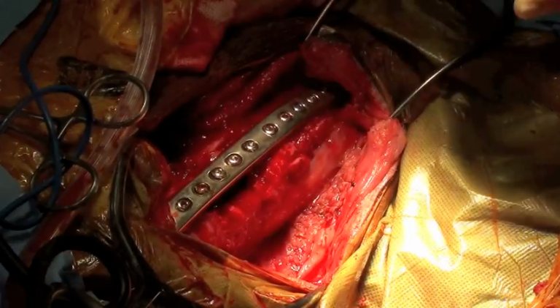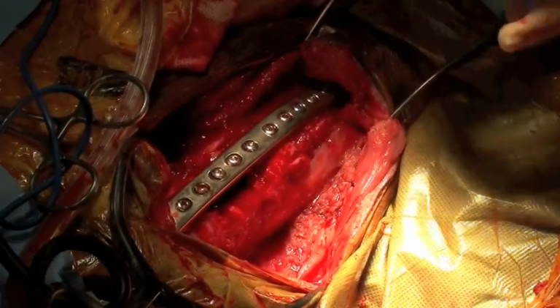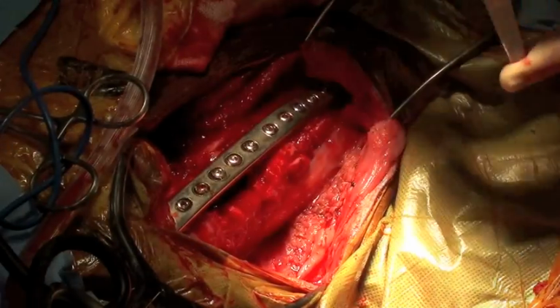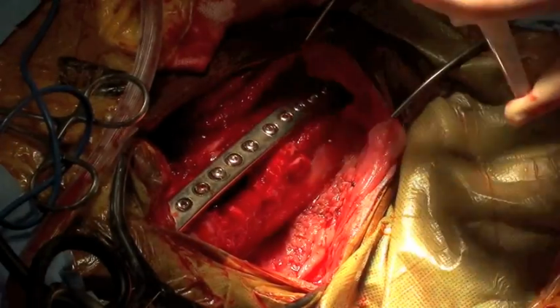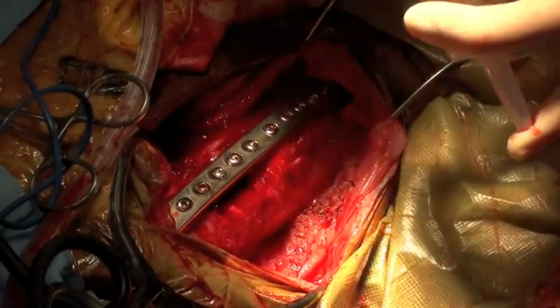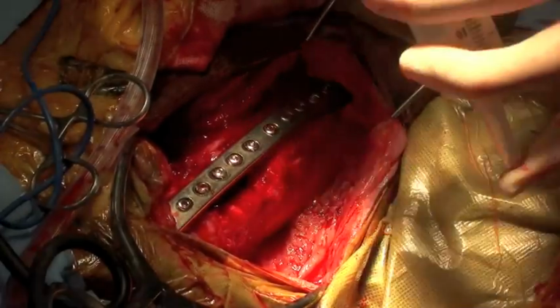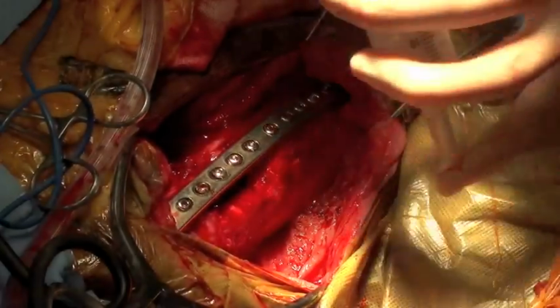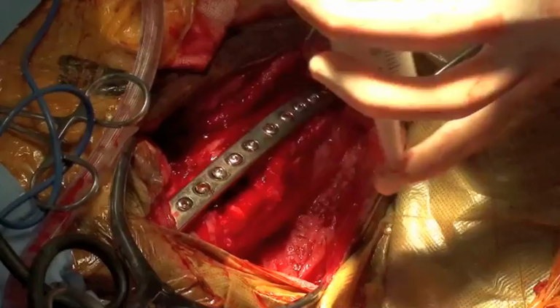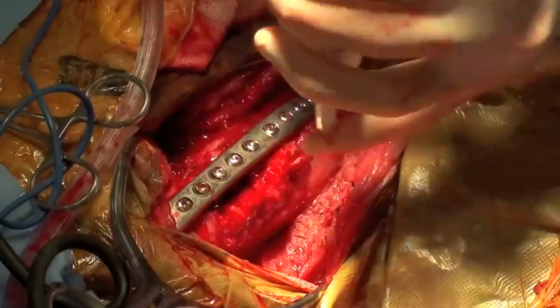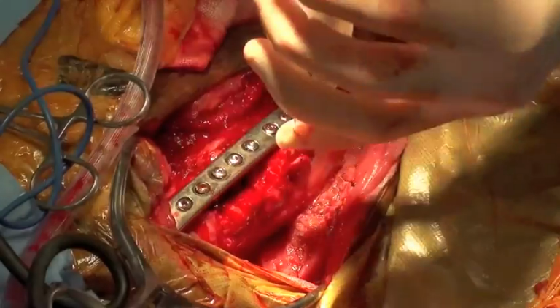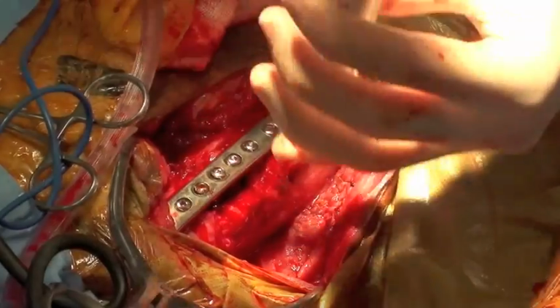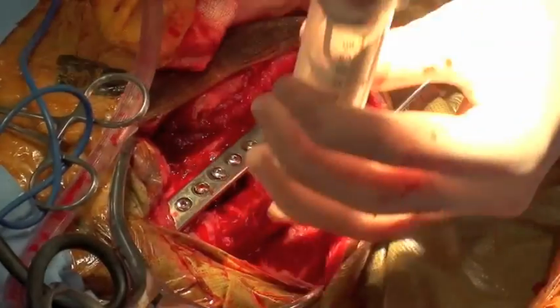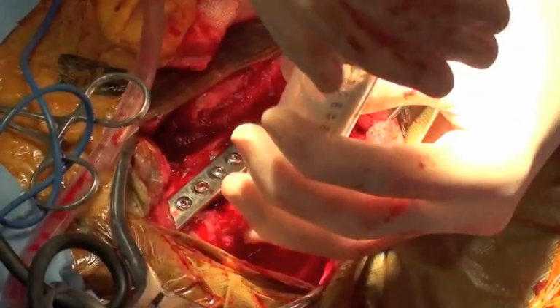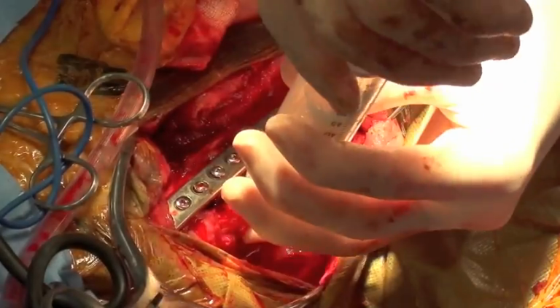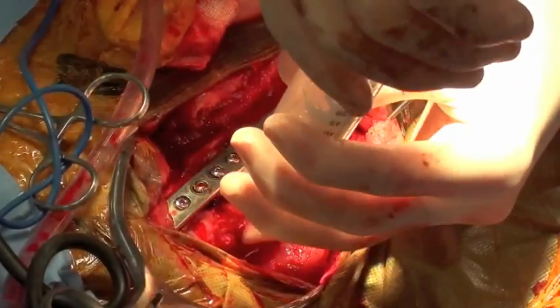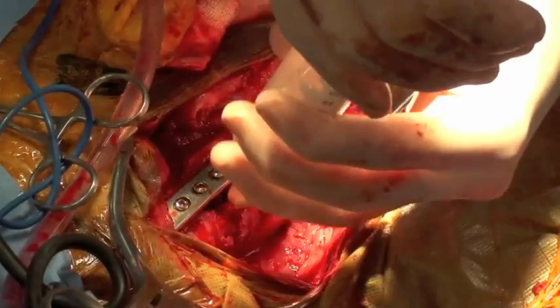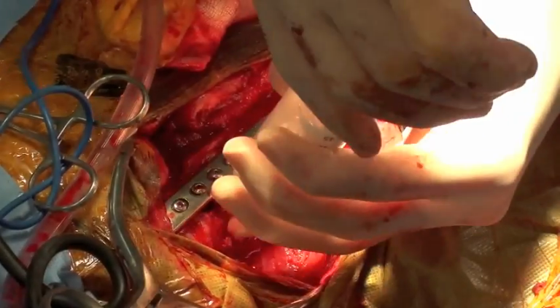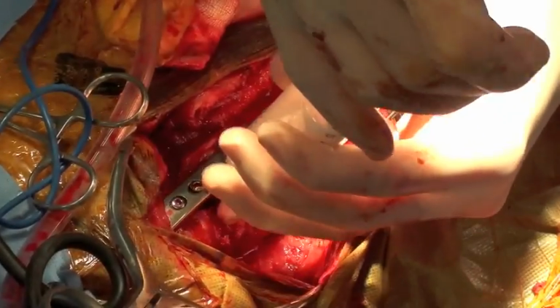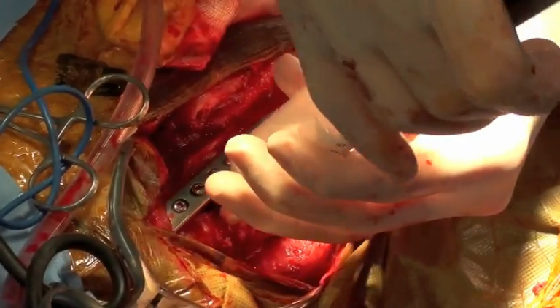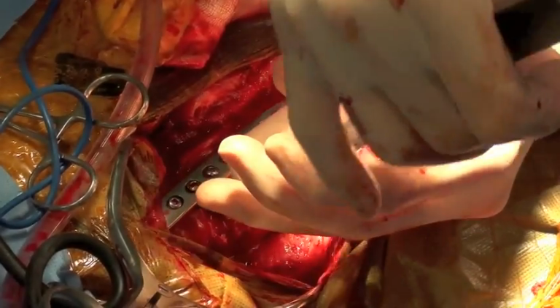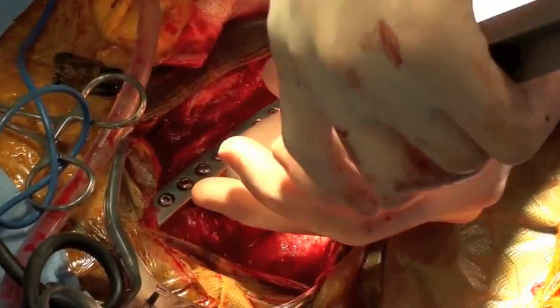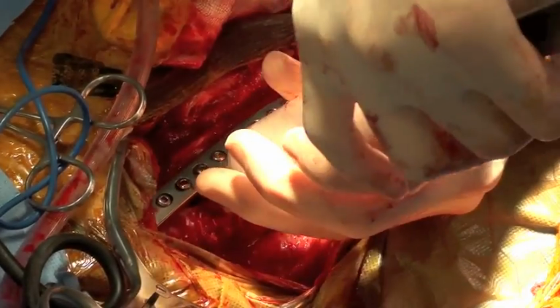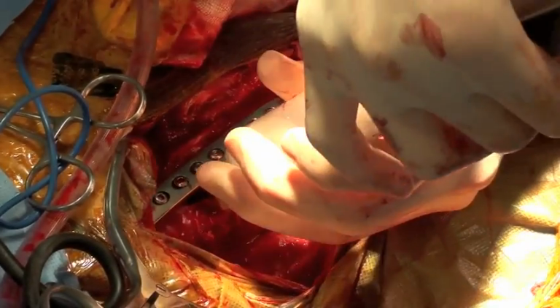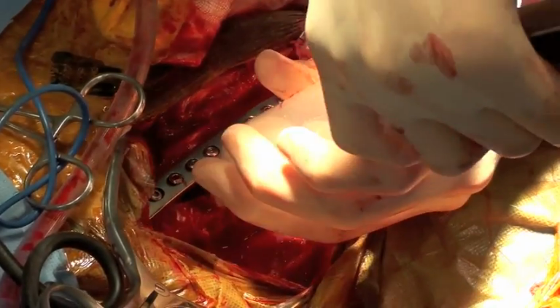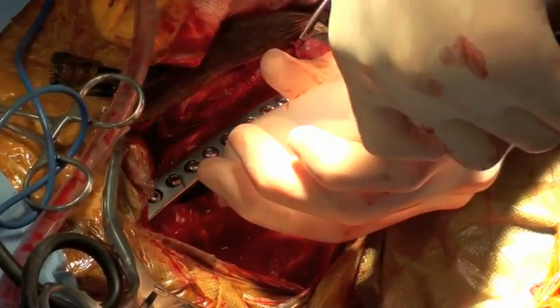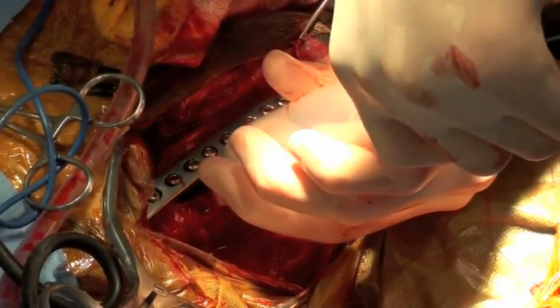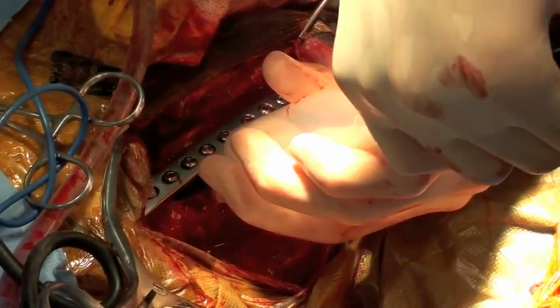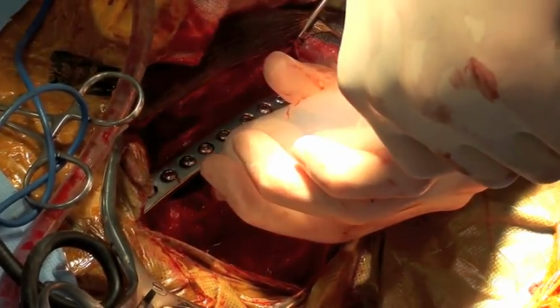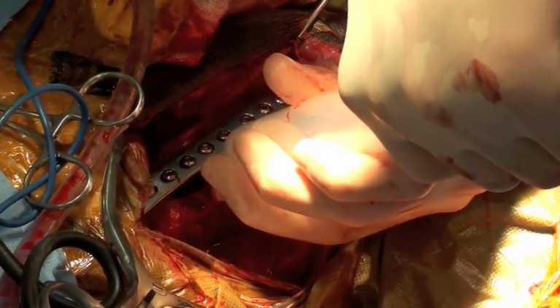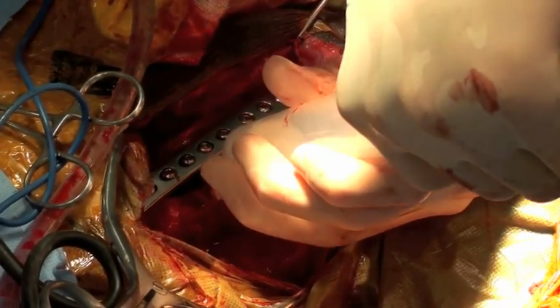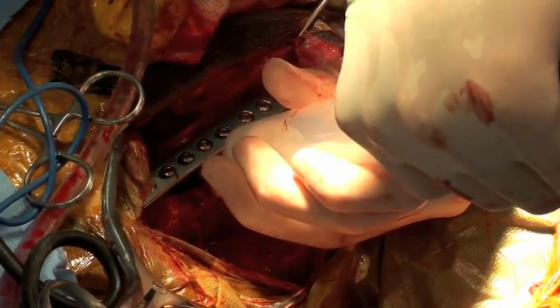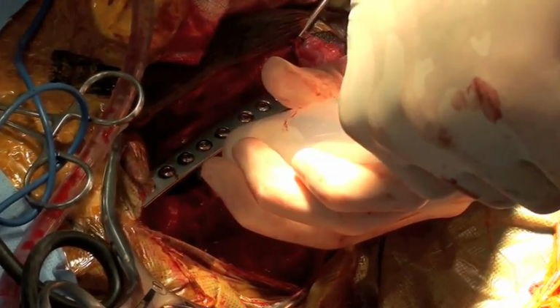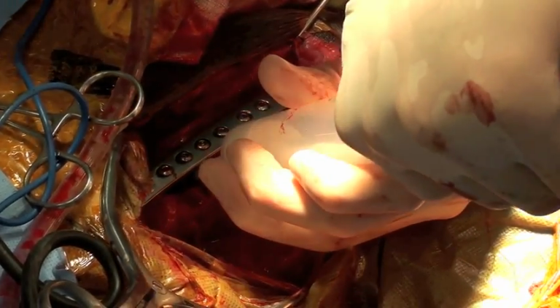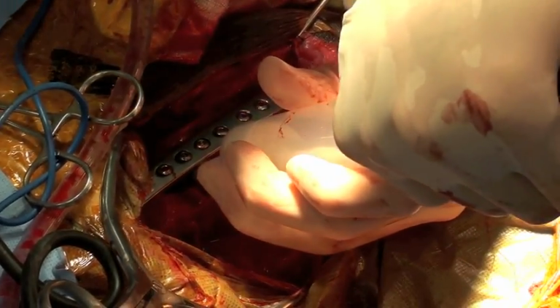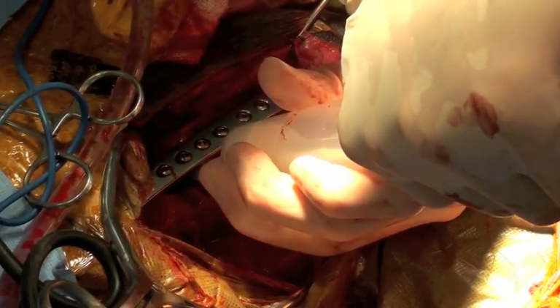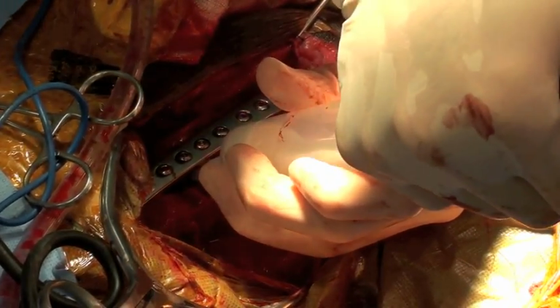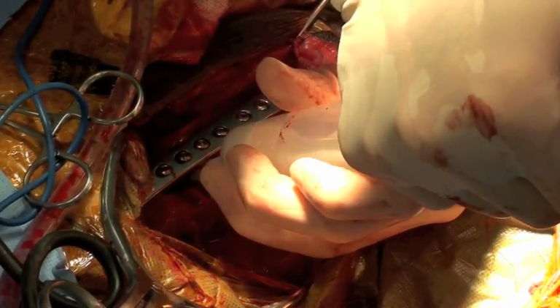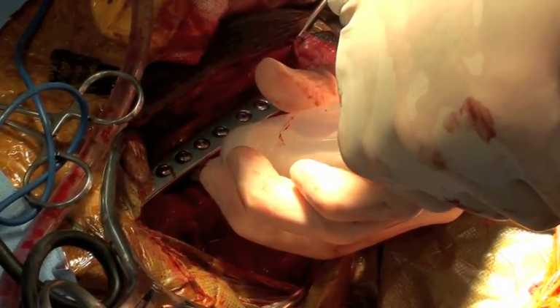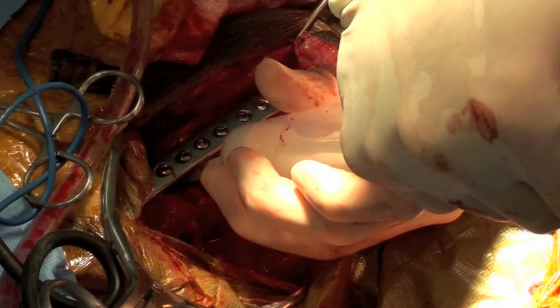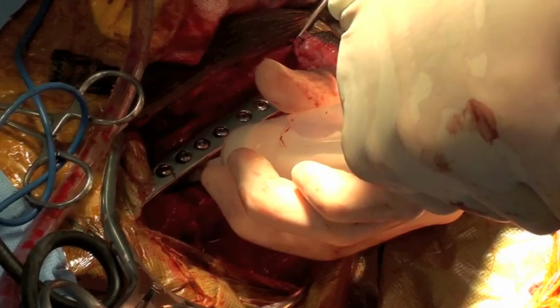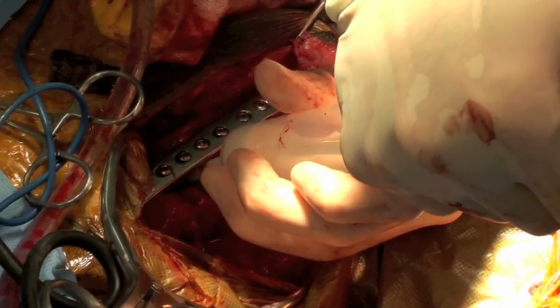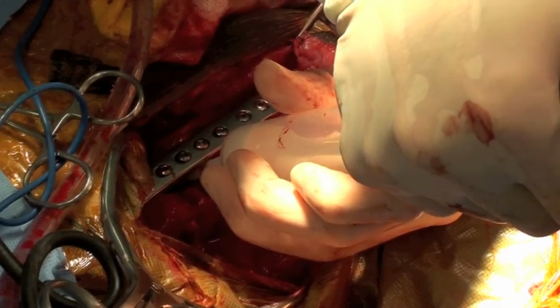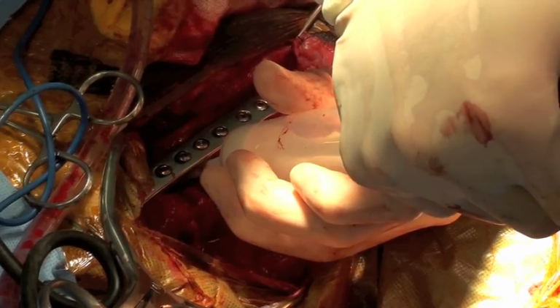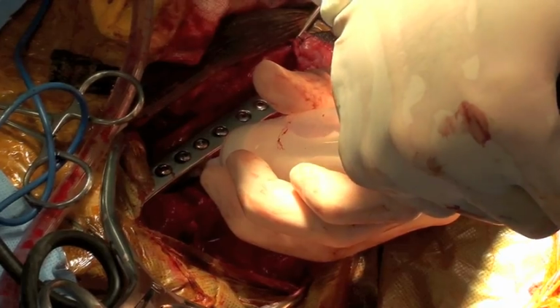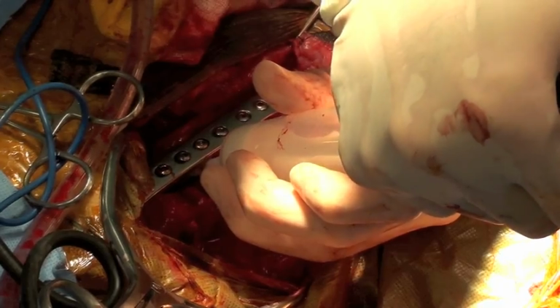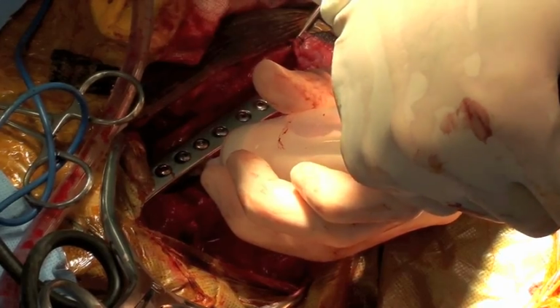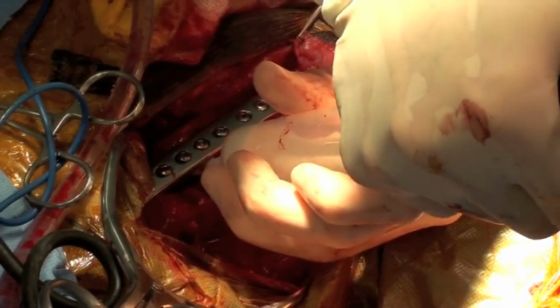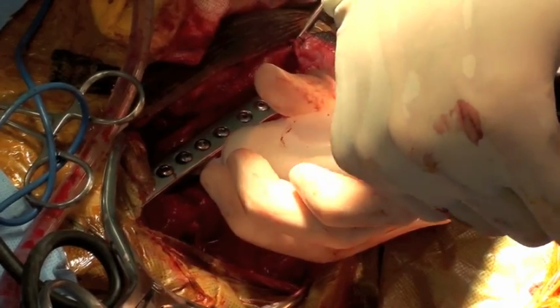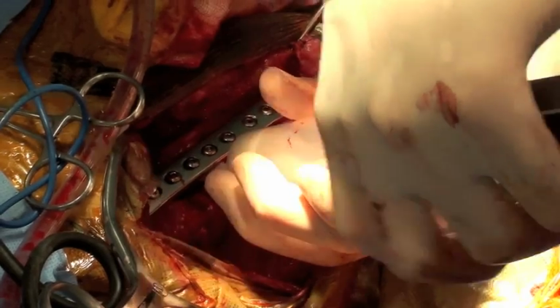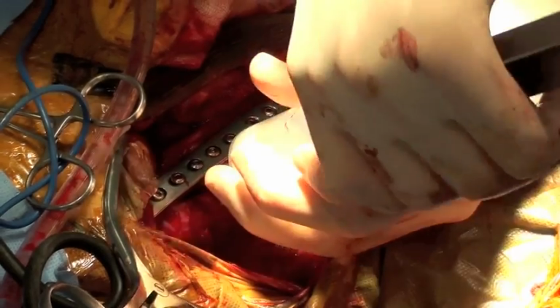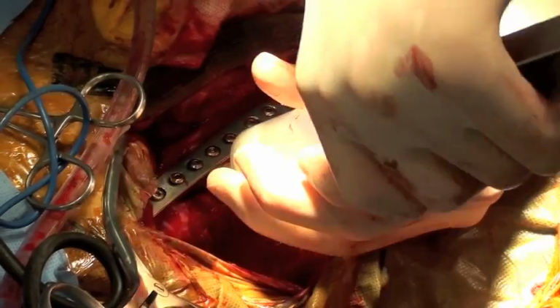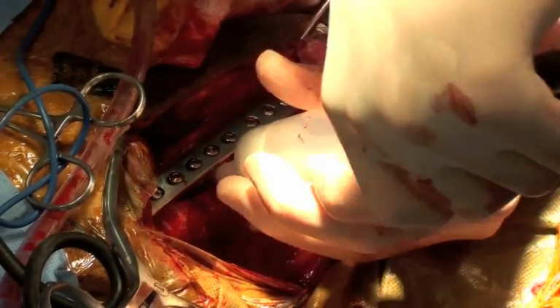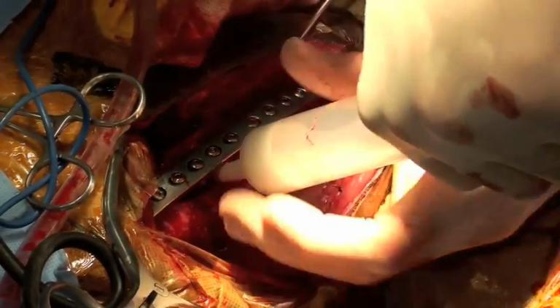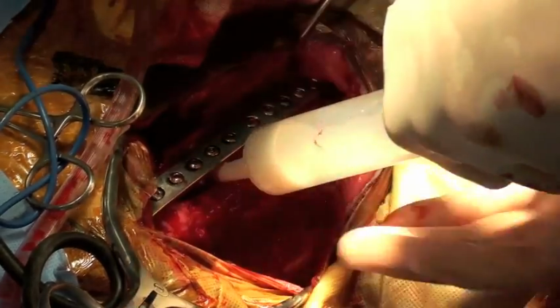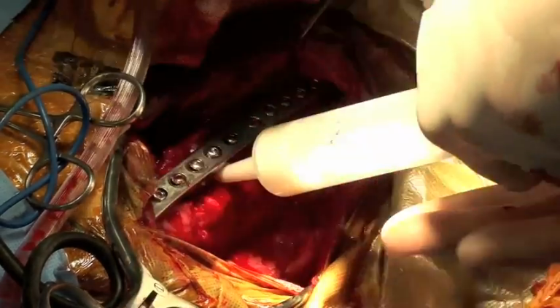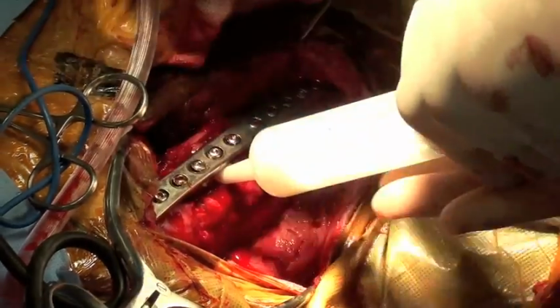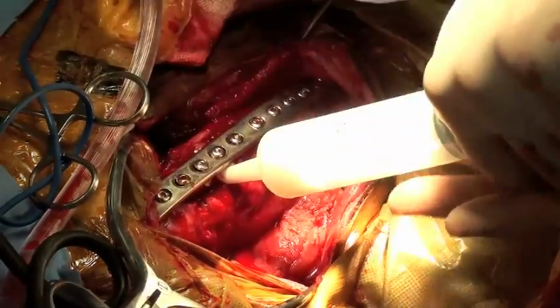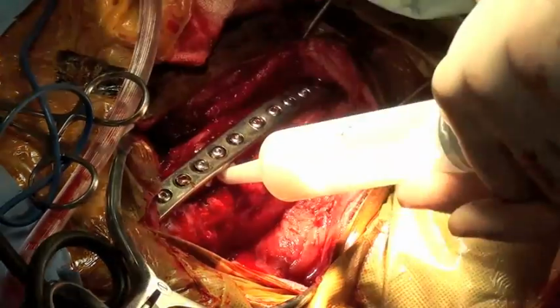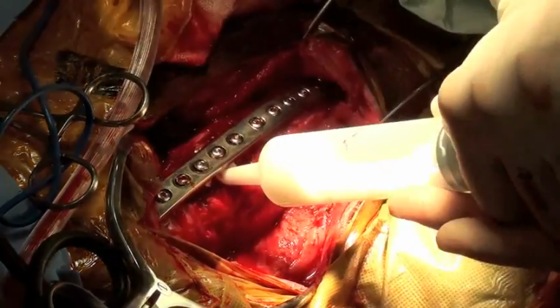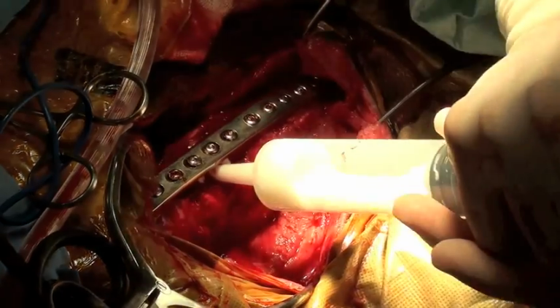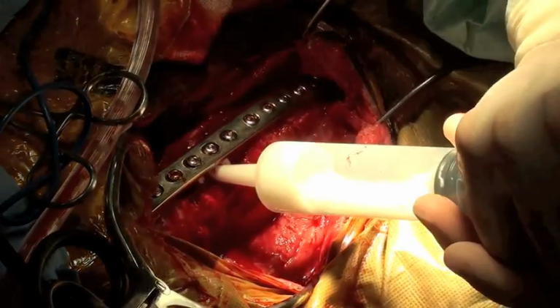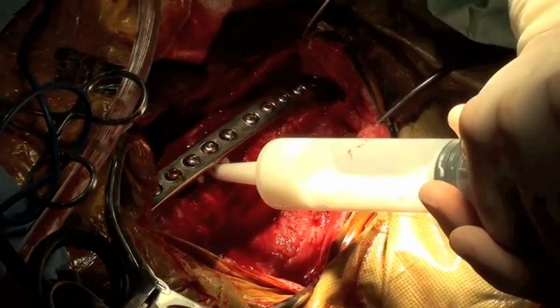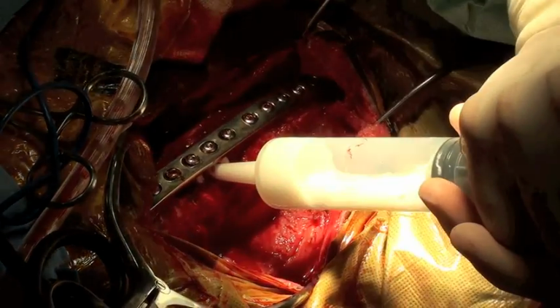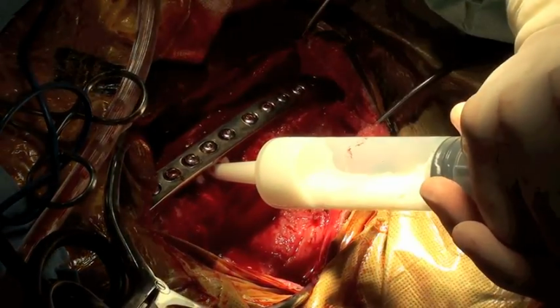Sterile bone cement is used to fill the medullary canal of the bone to provide additional support and anchoring for the screws.